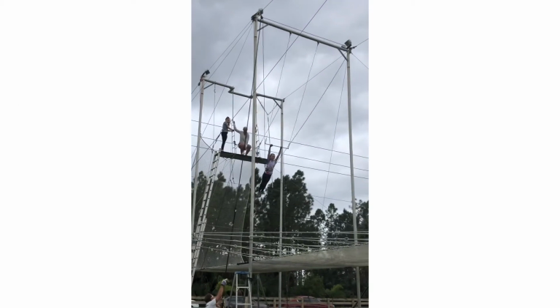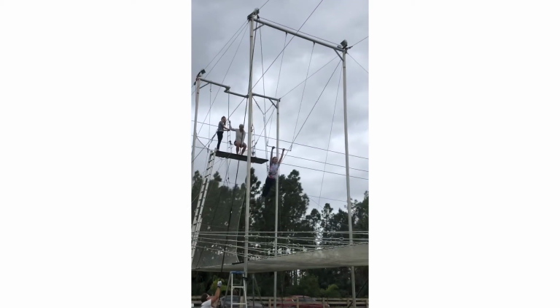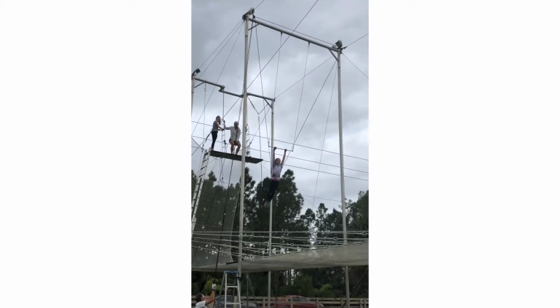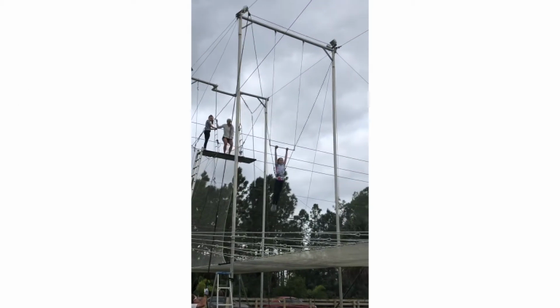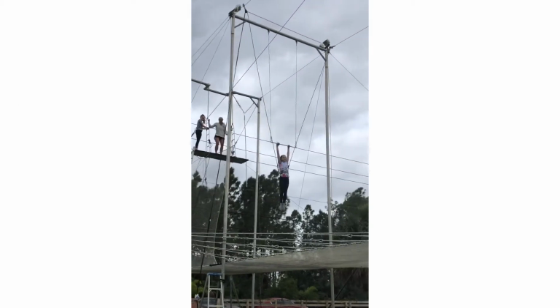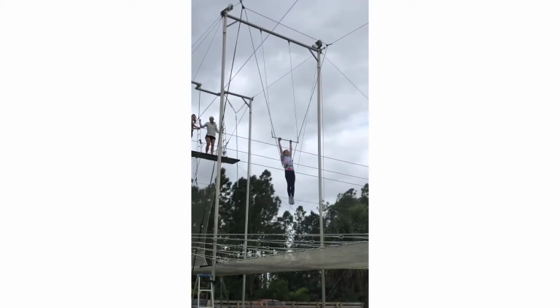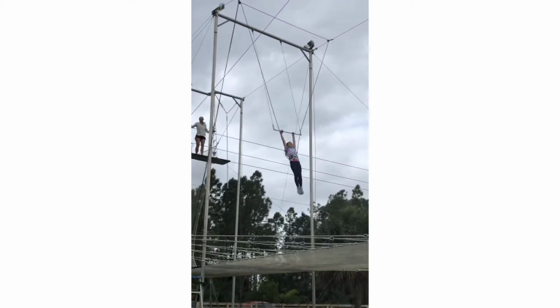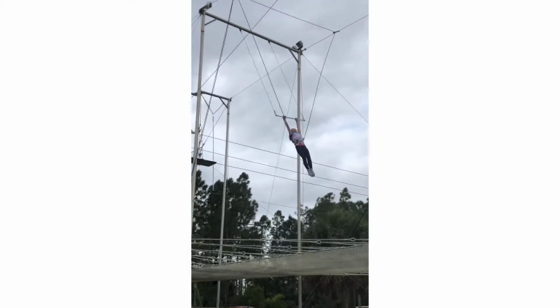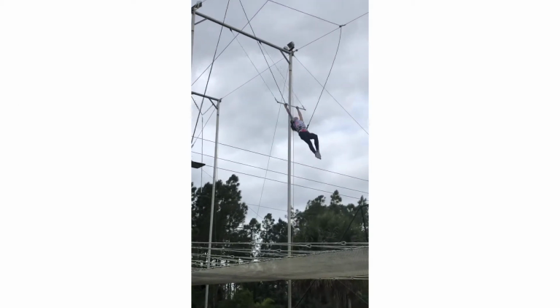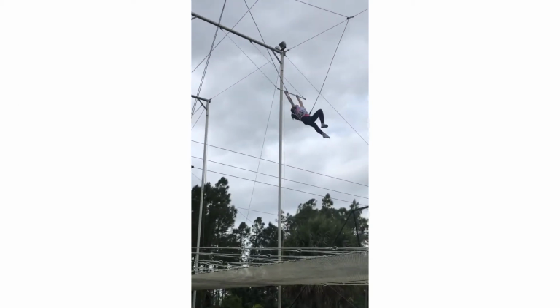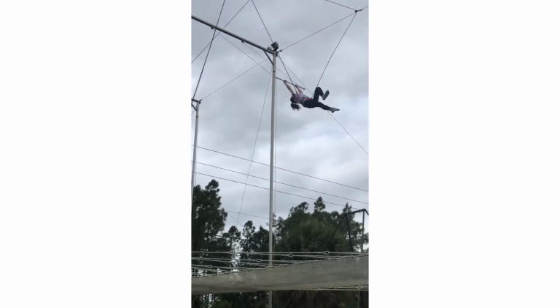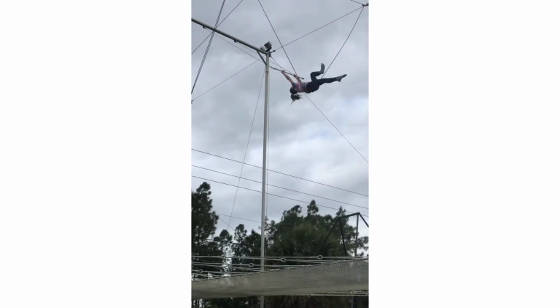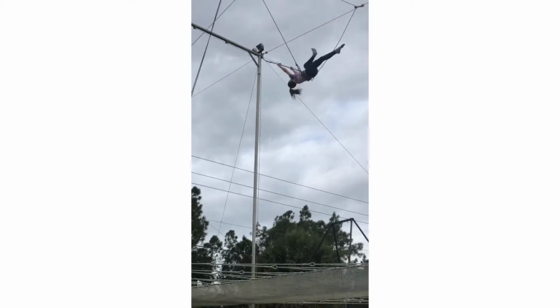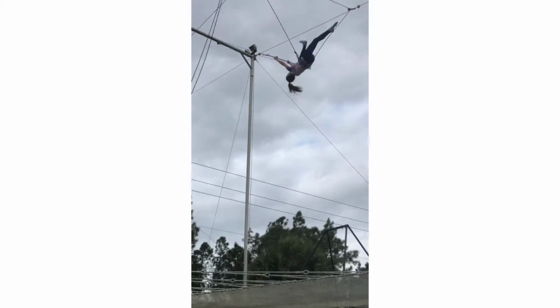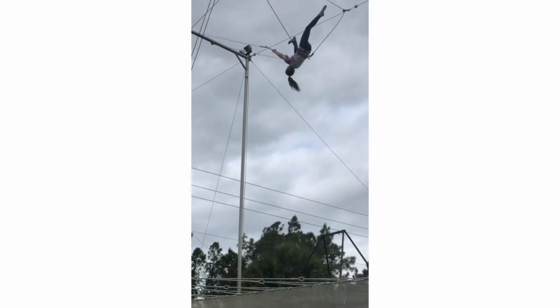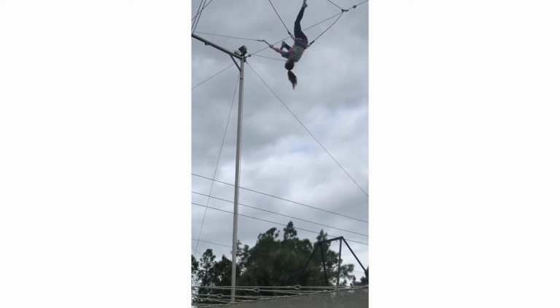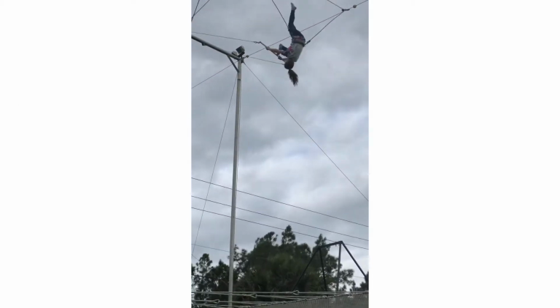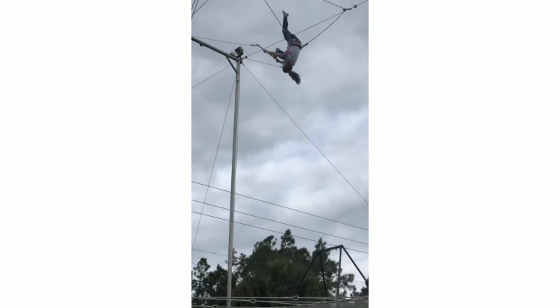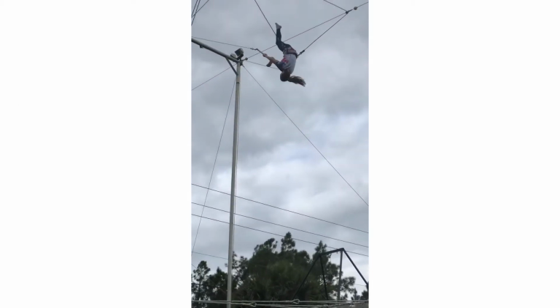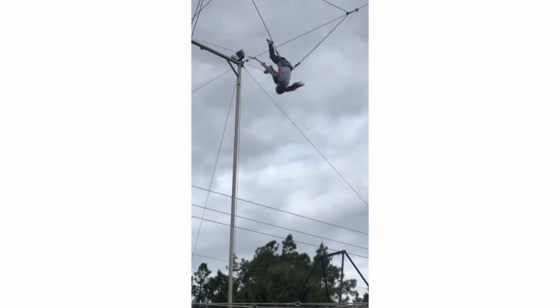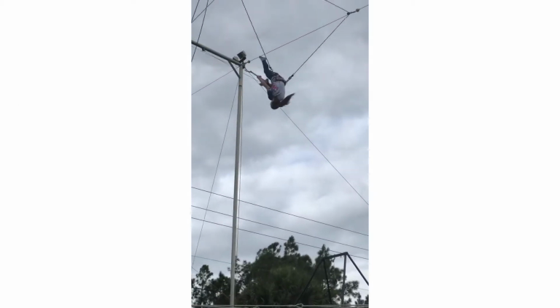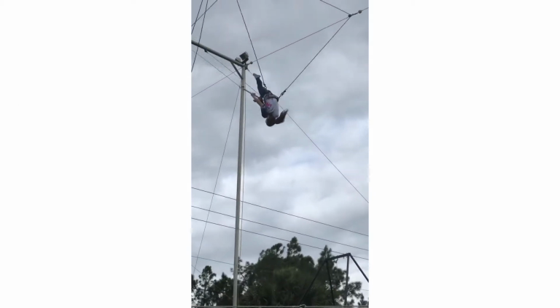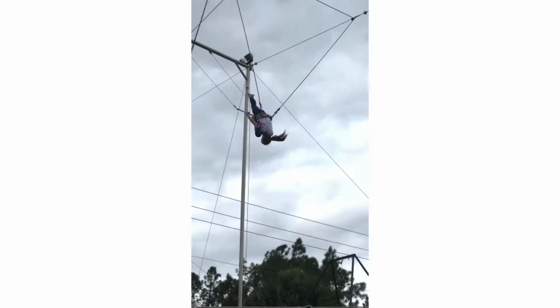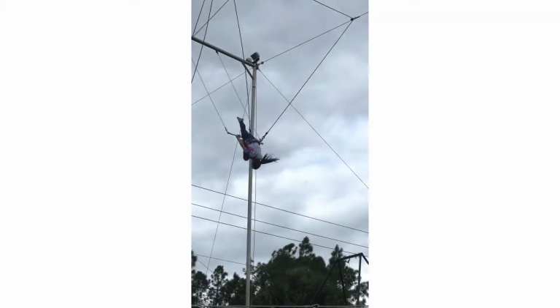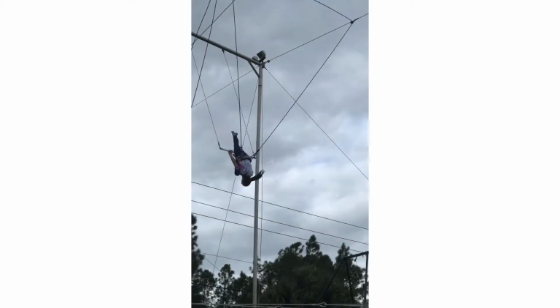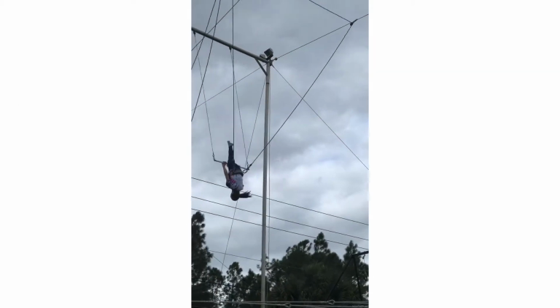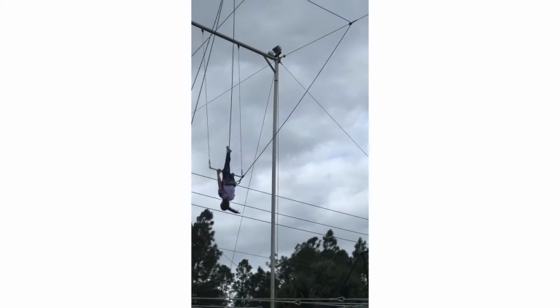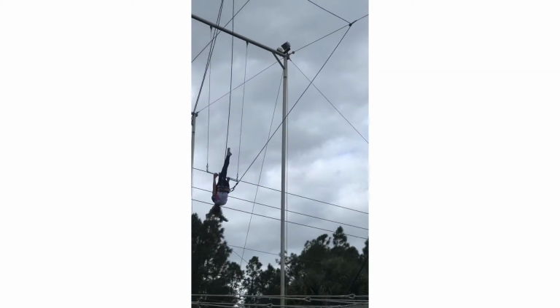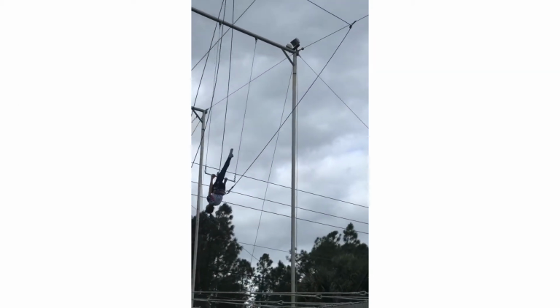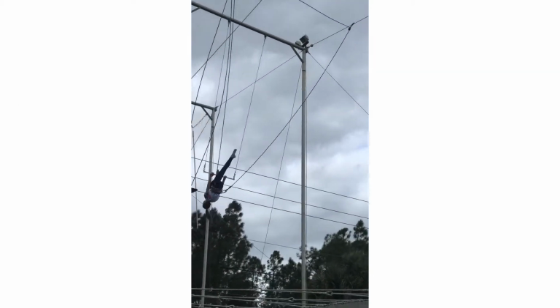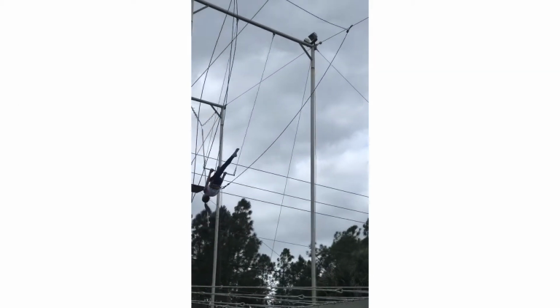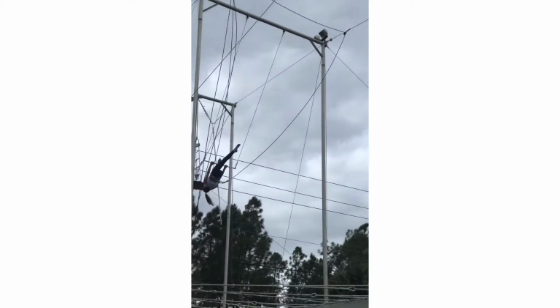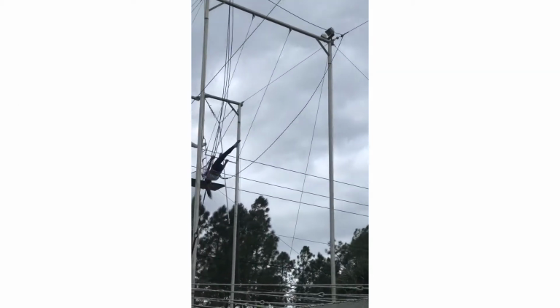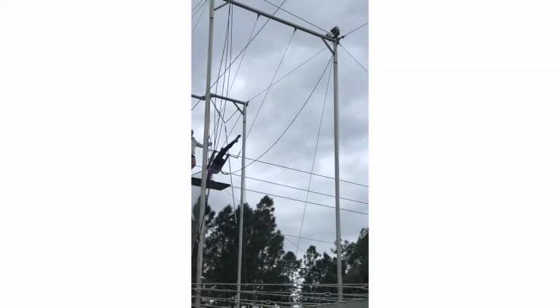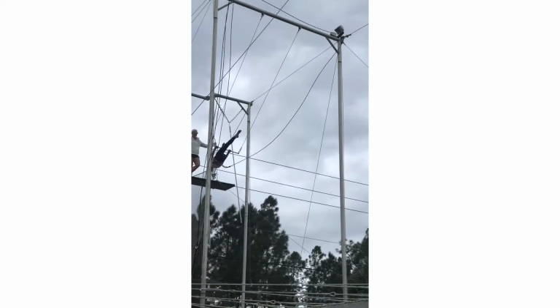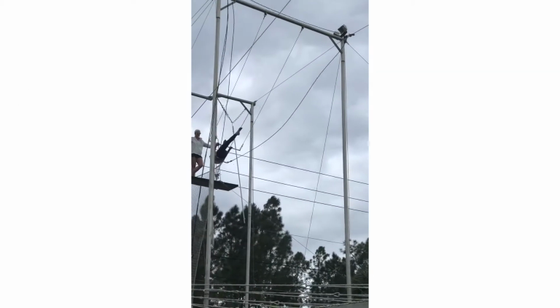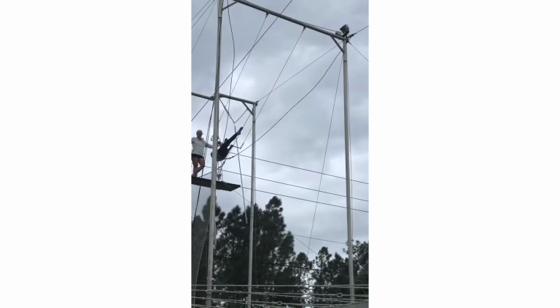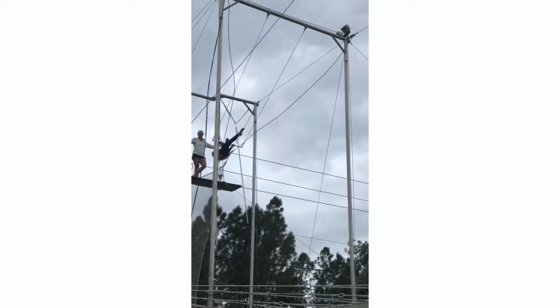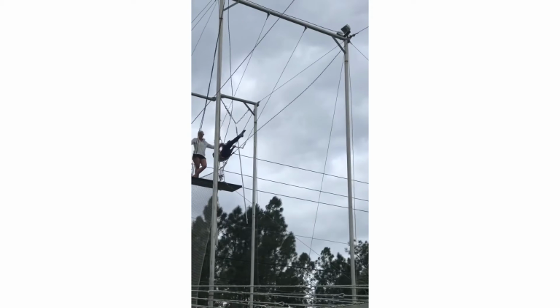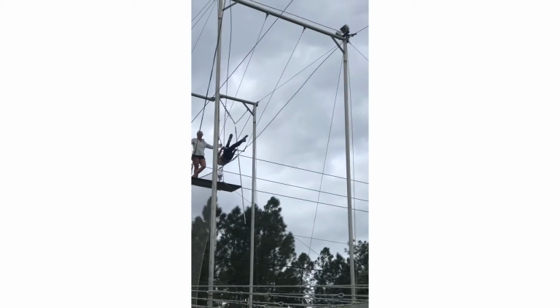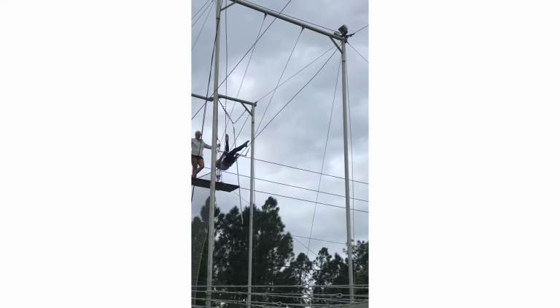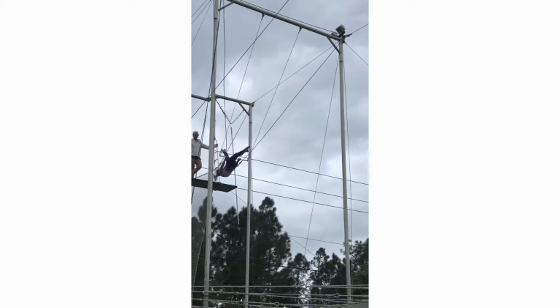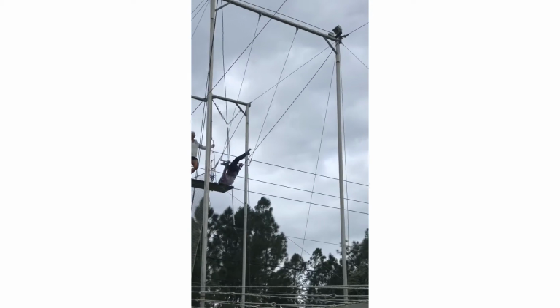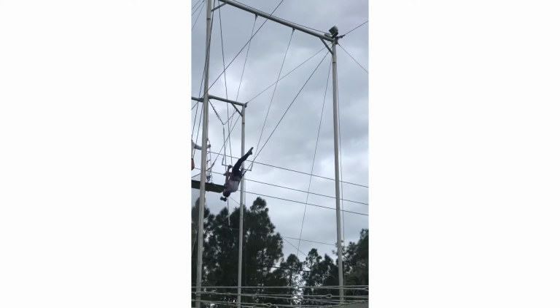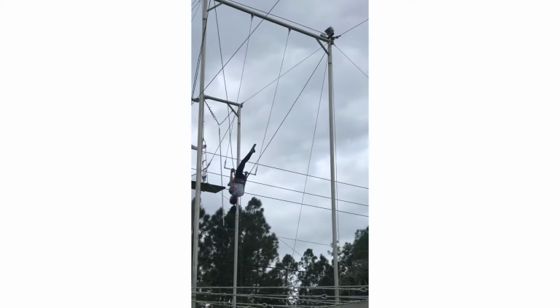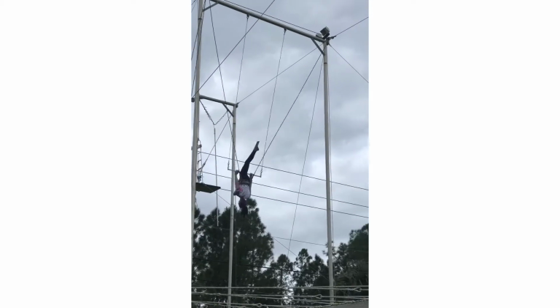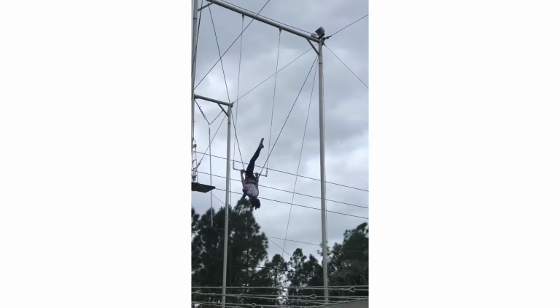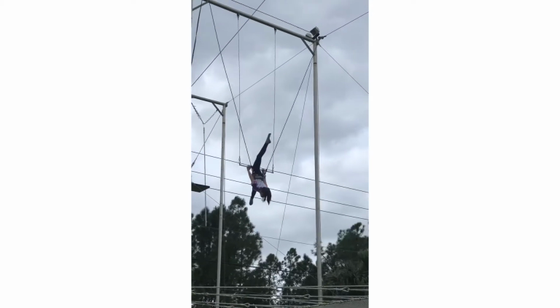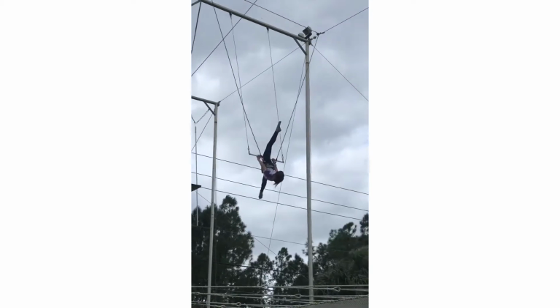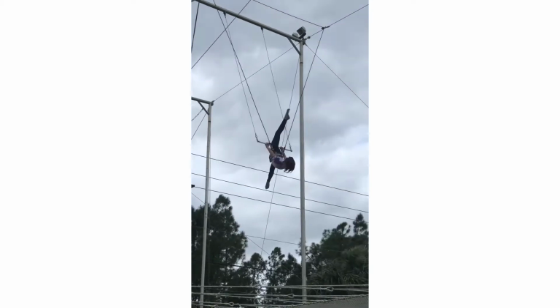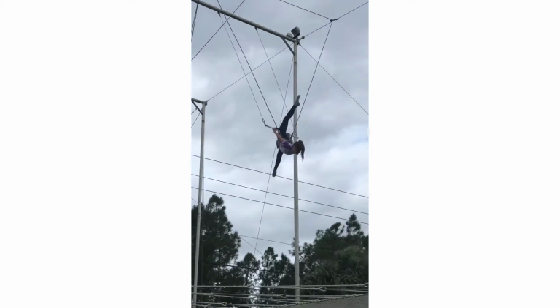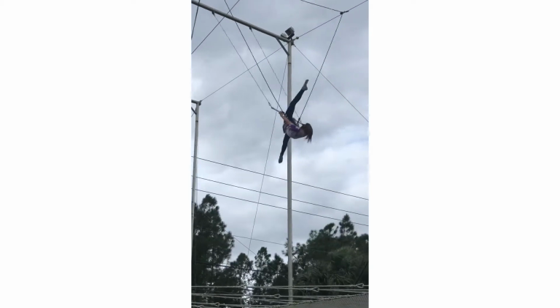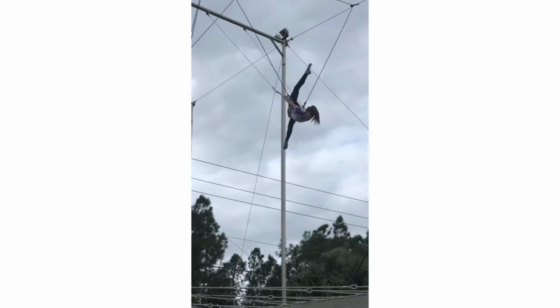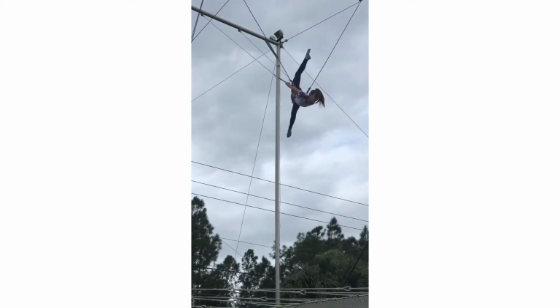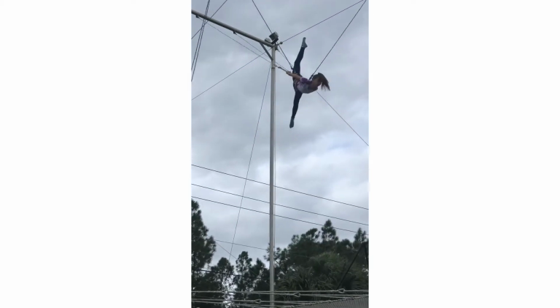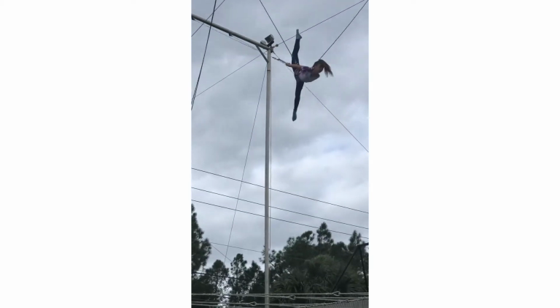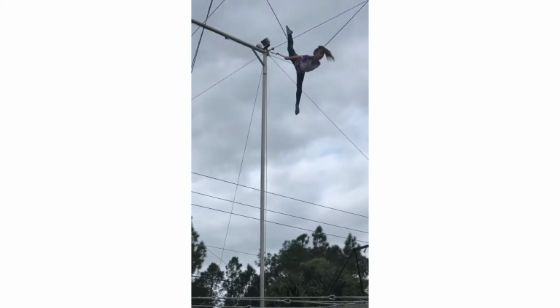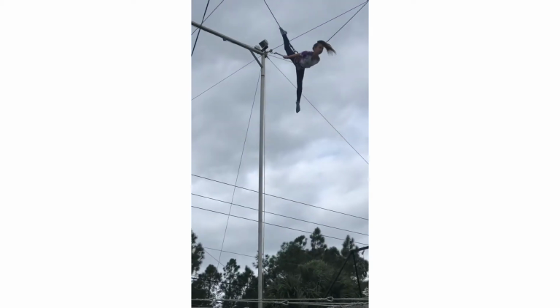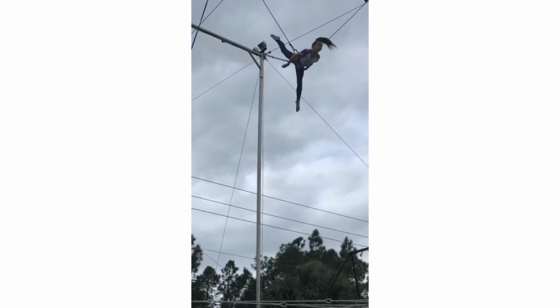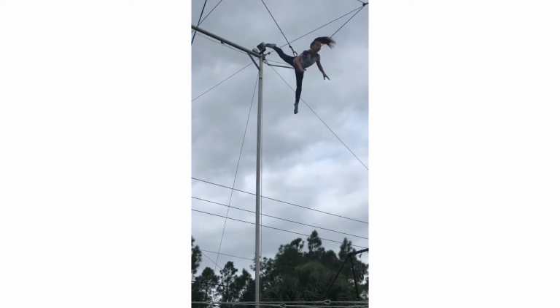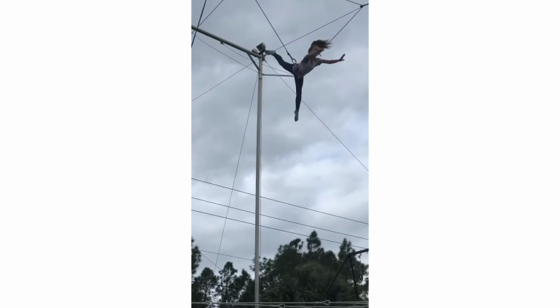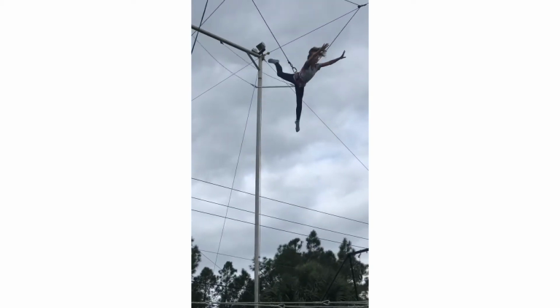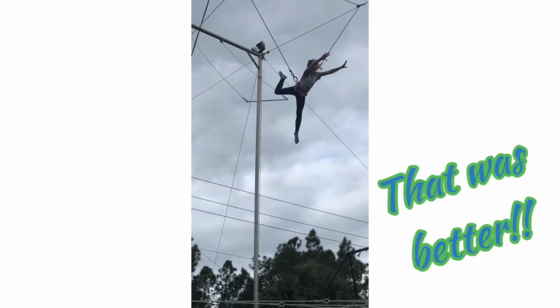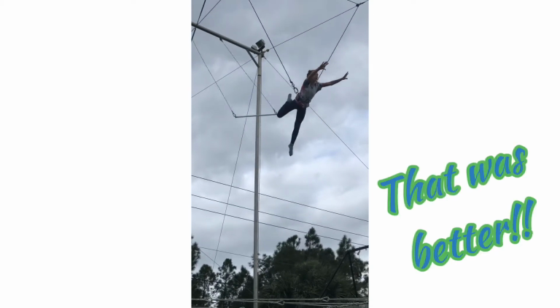First position please — foot and thigh on the bar. Final. Kick that foot down and arch. Hup! Yes!